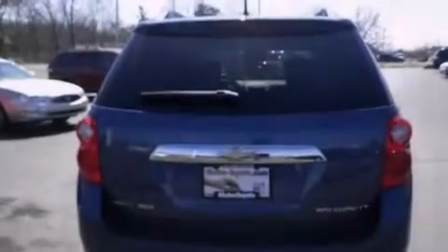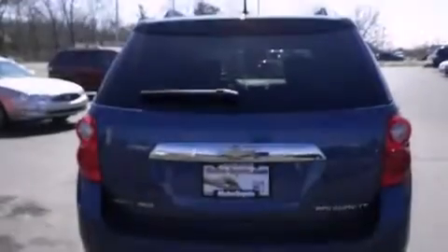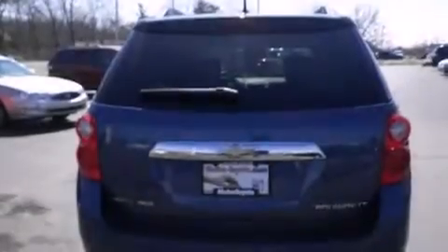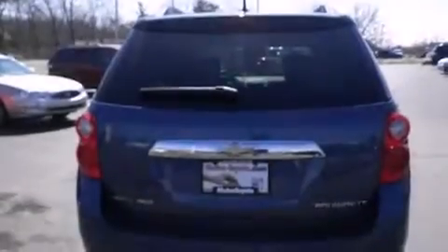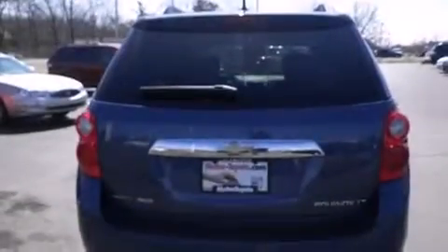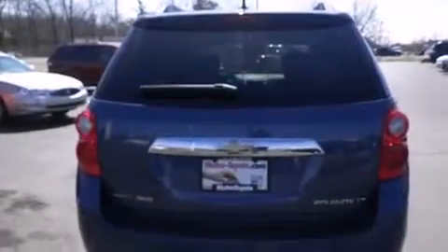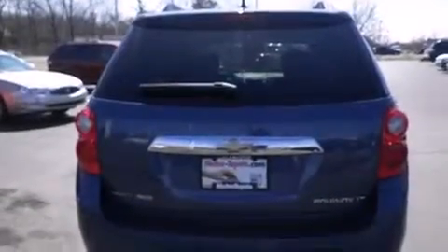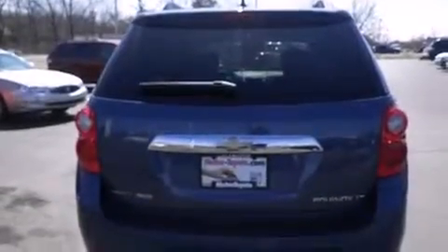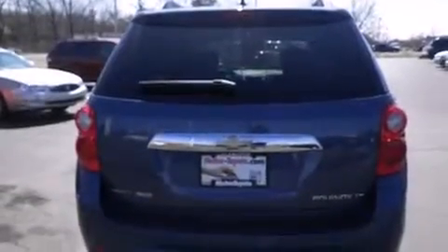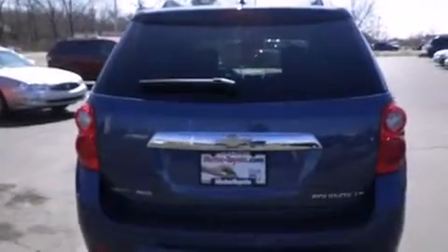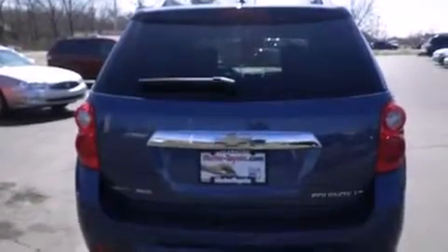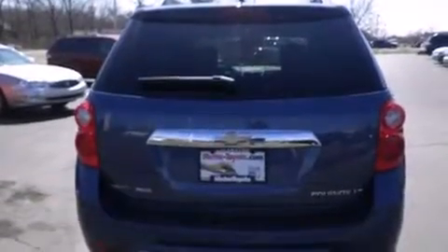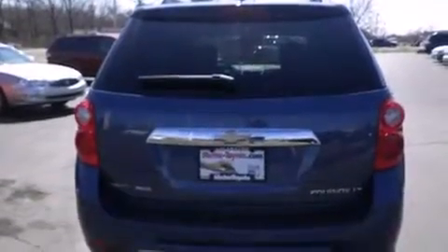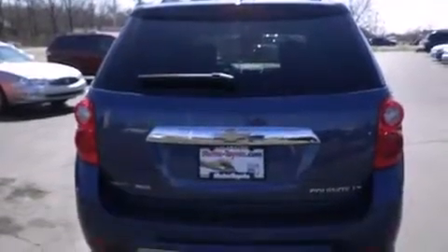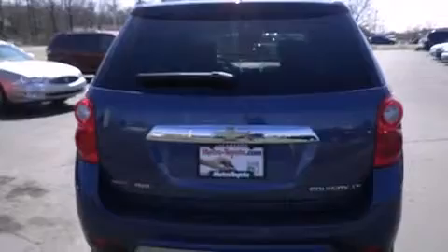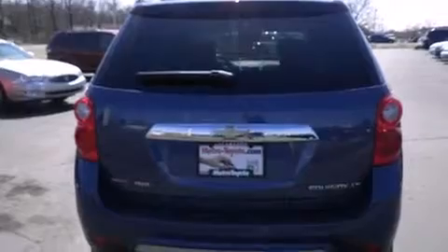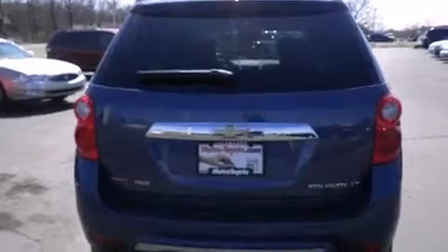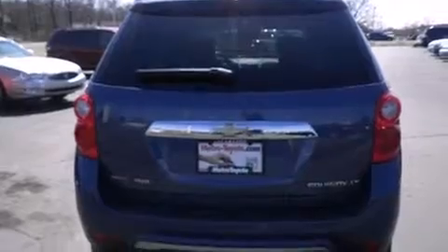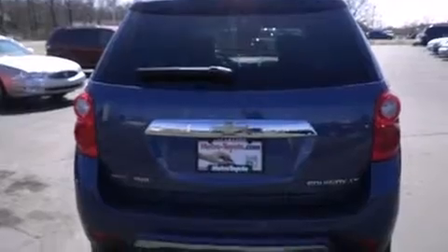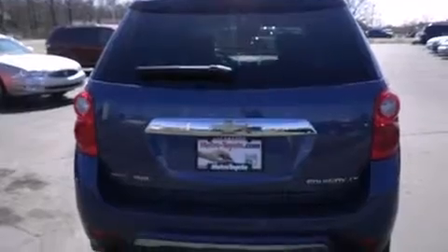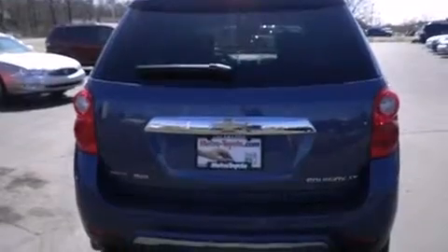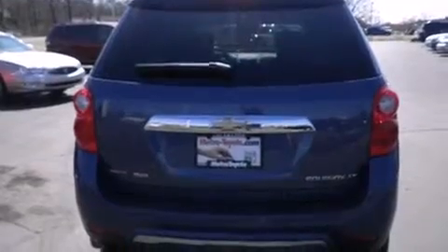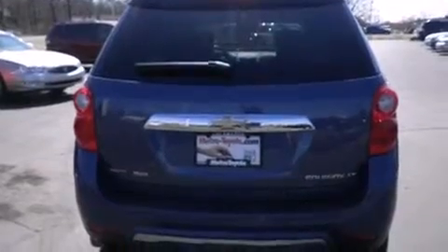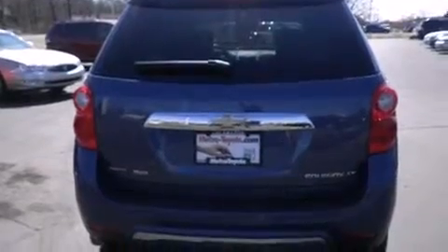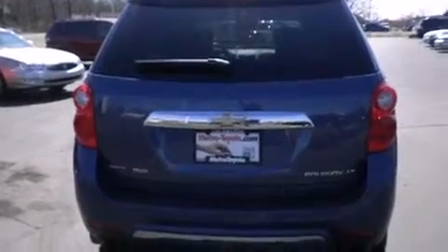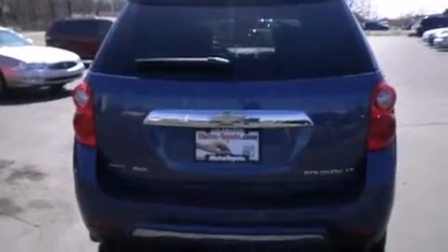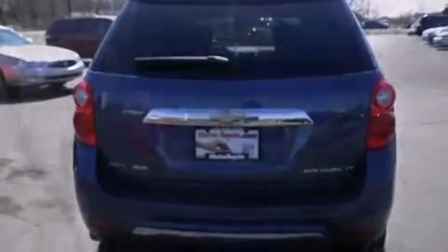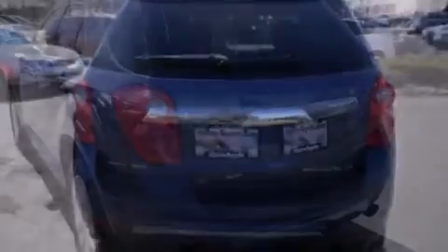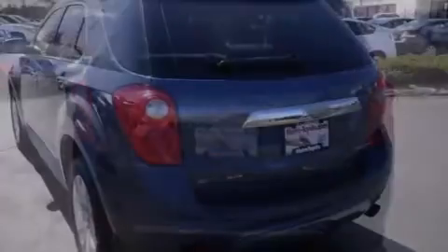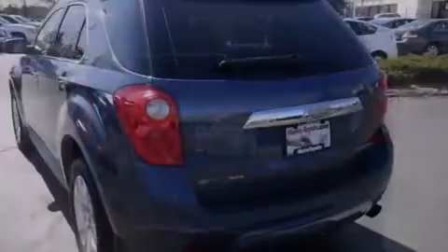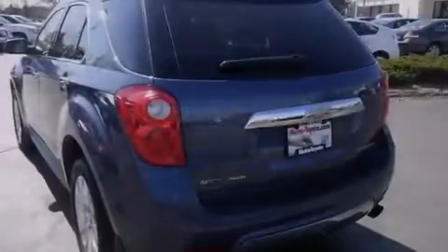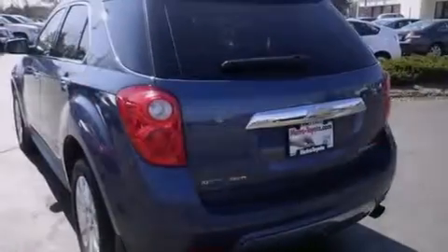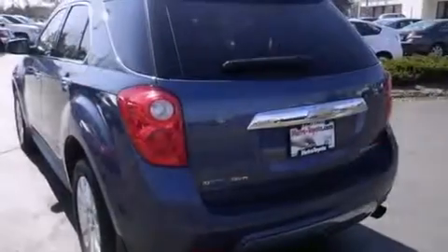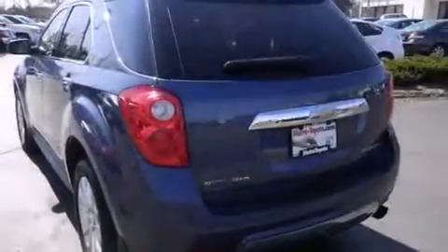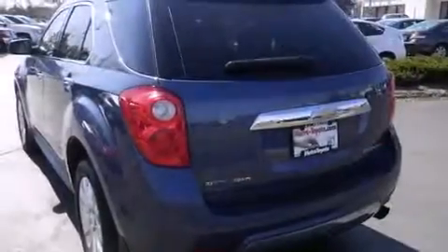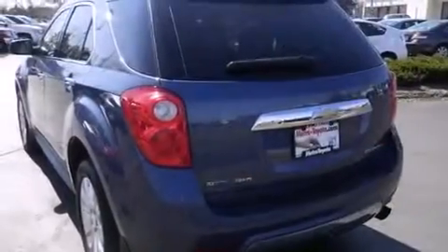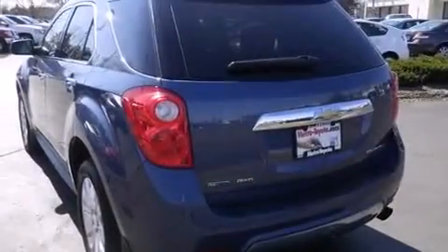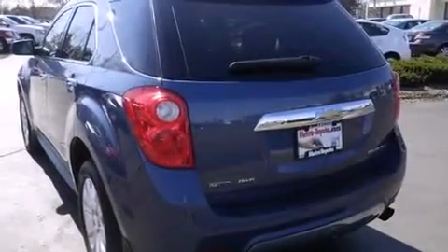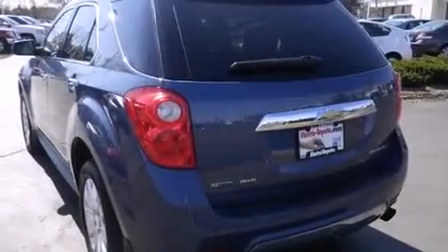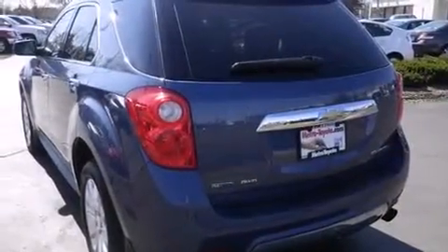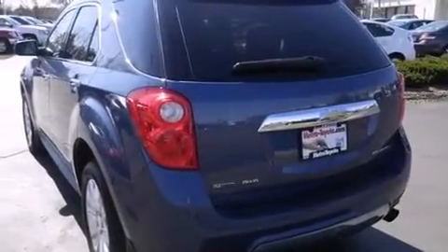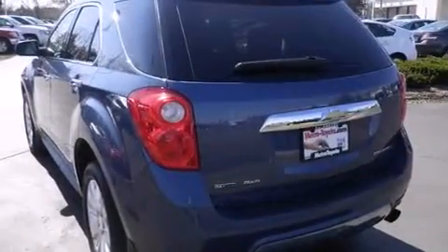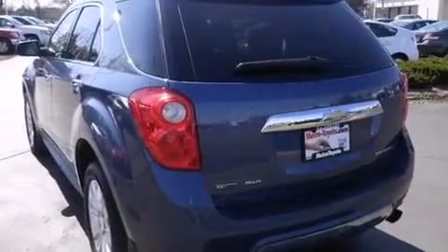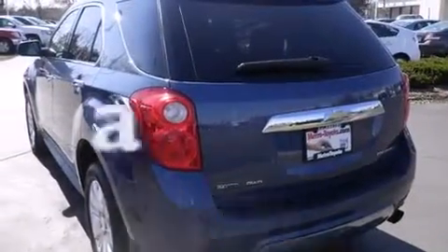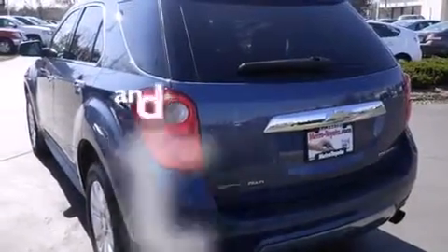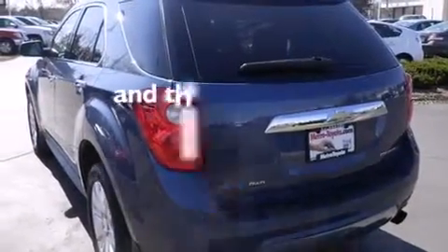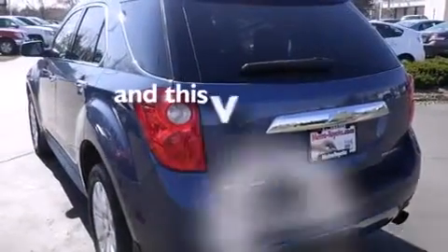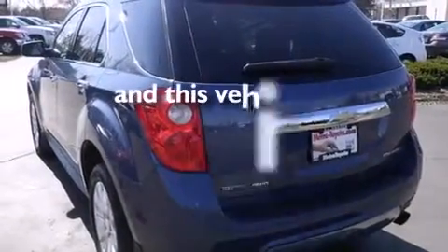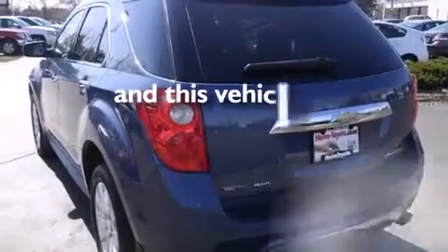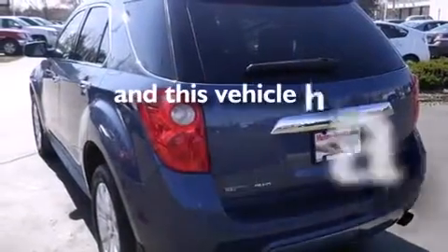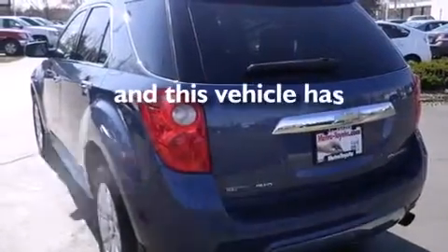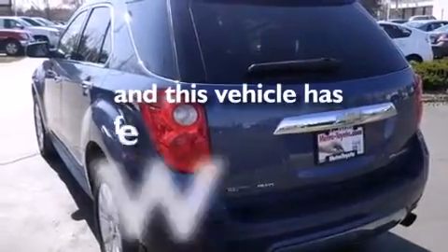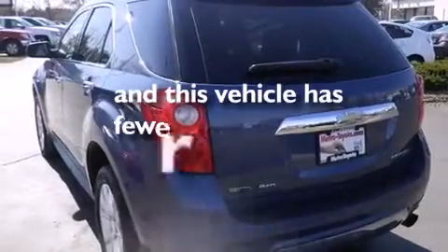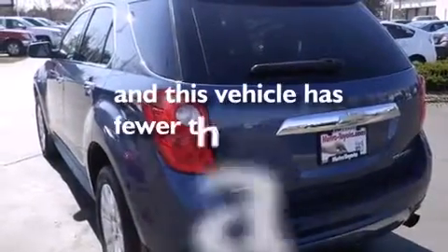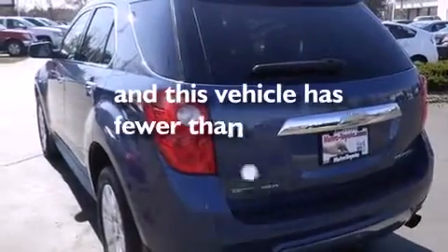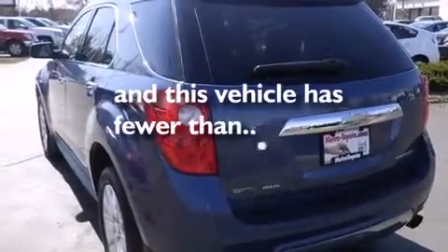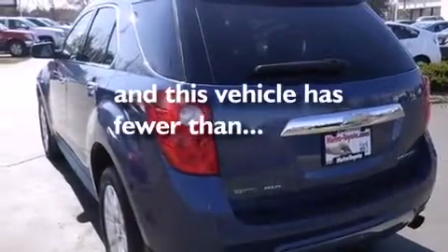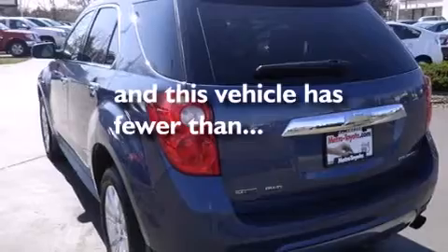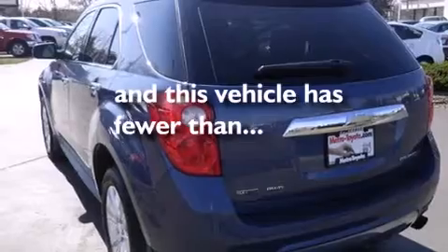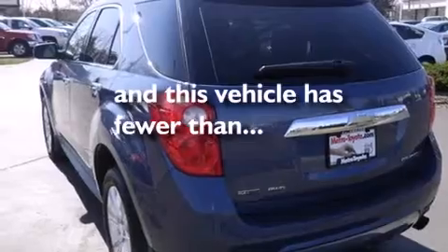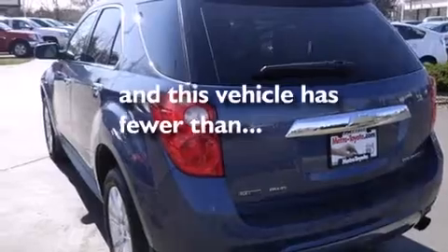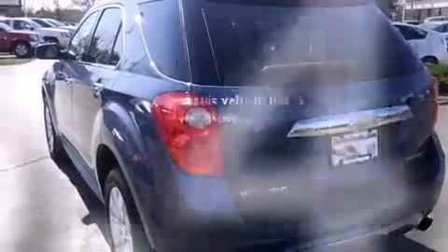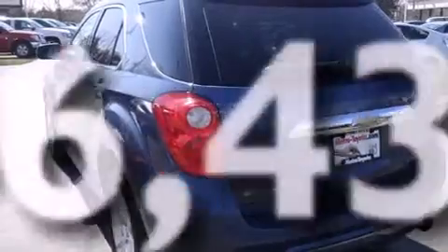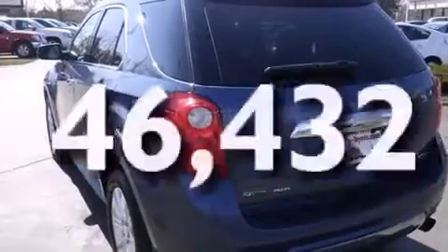Variable valve timing, a rear spoiler, an anti-lock braking system, a rear parking aid — and this vehicle has fewer than 47,000 miles on the odometer.